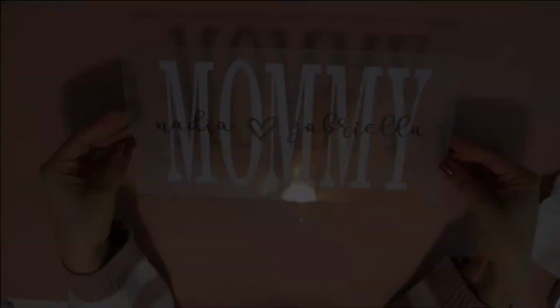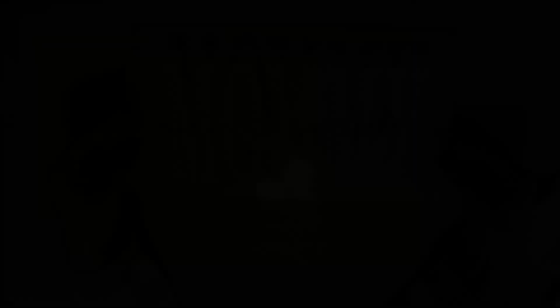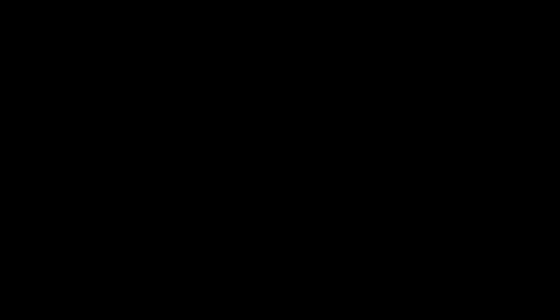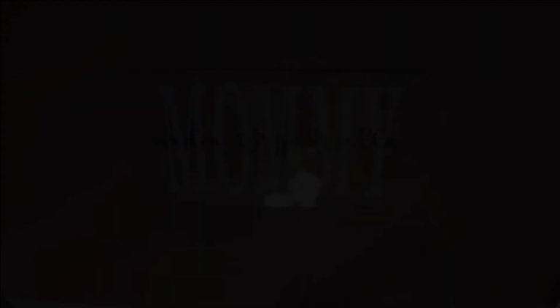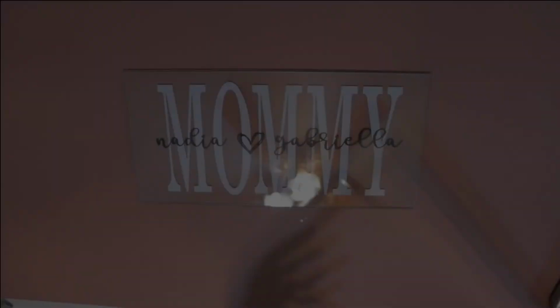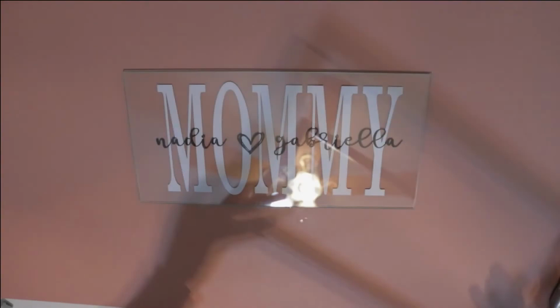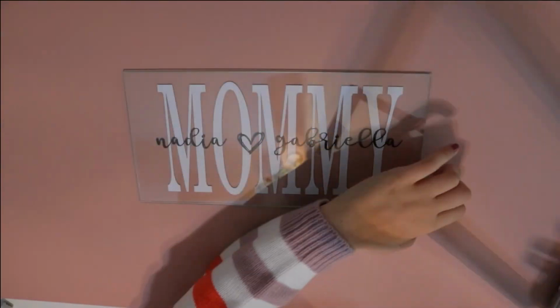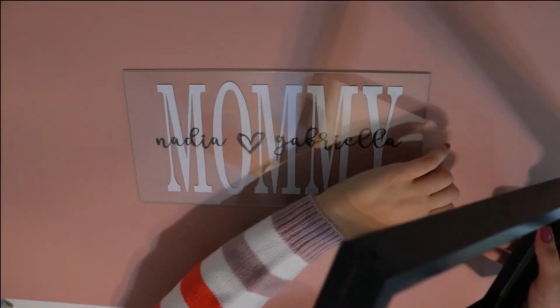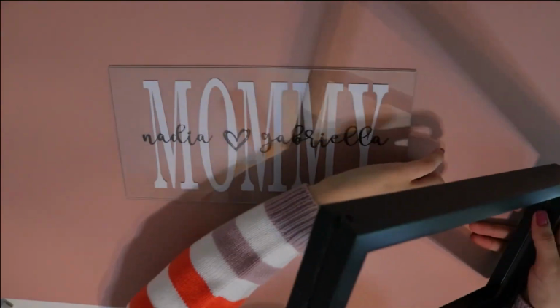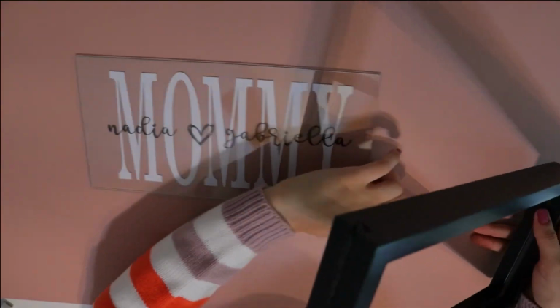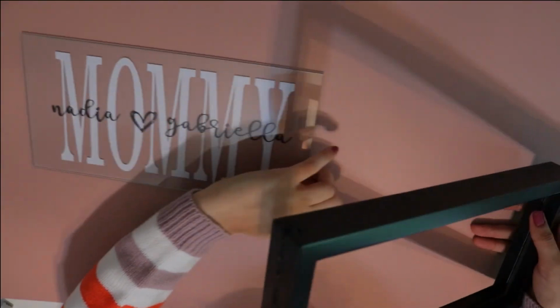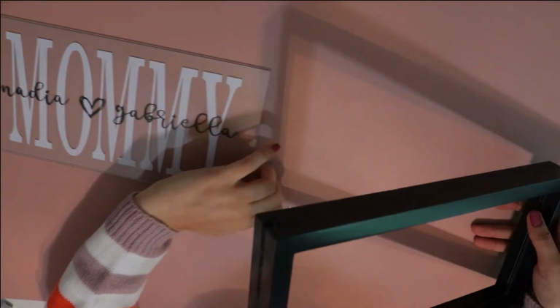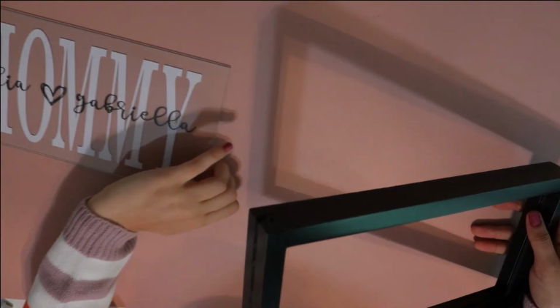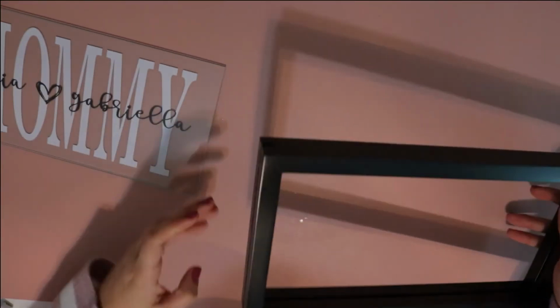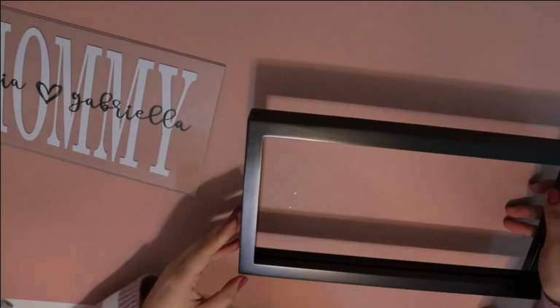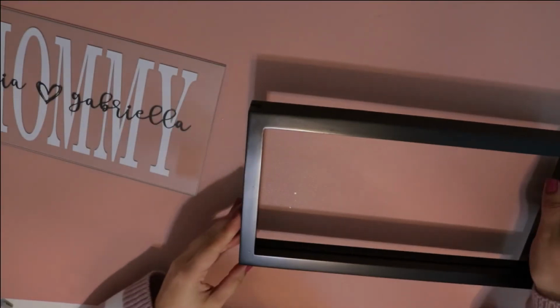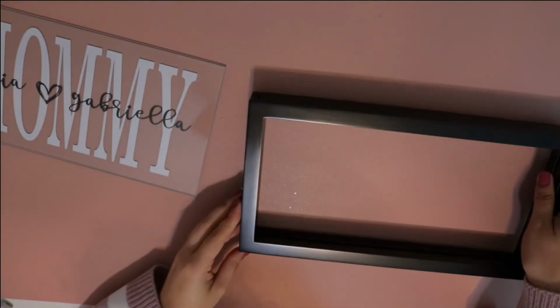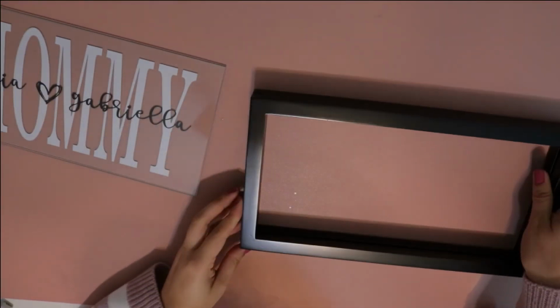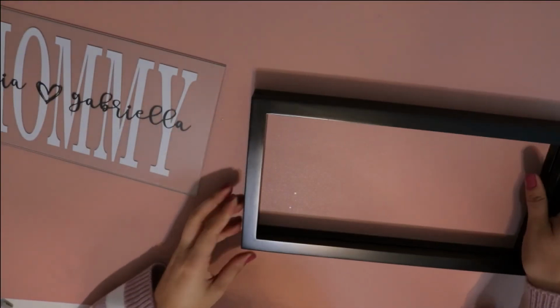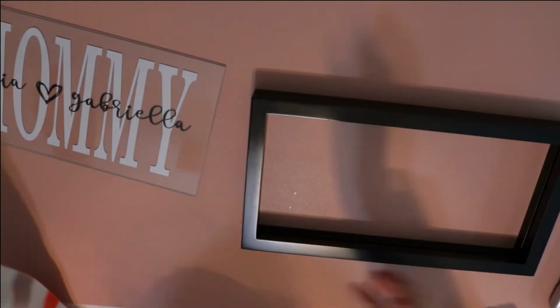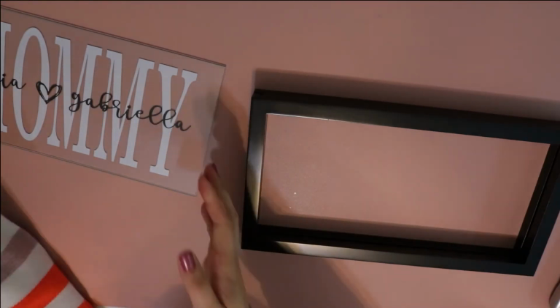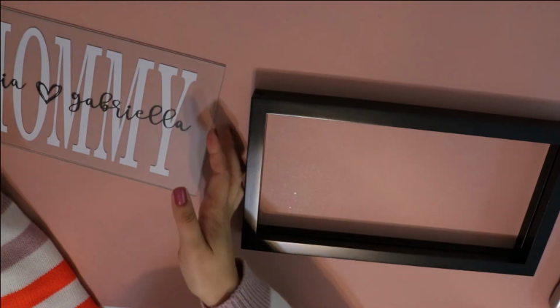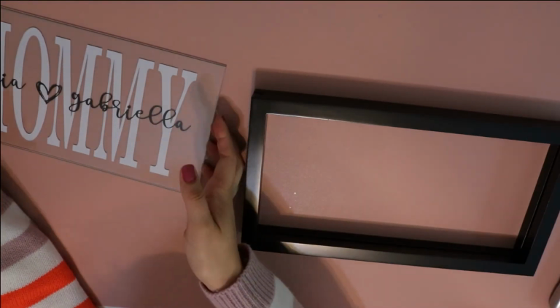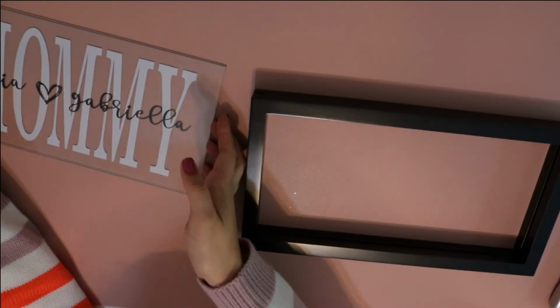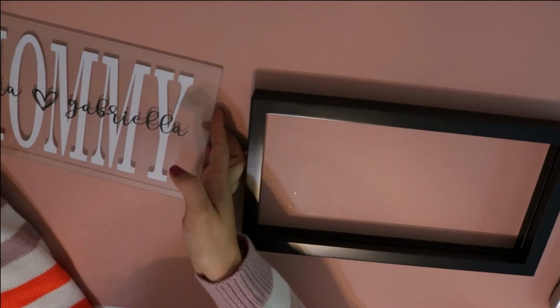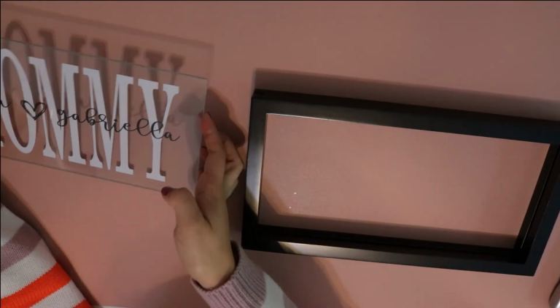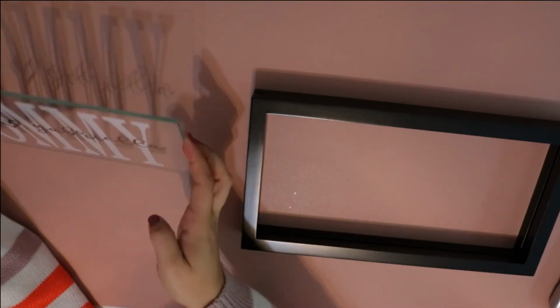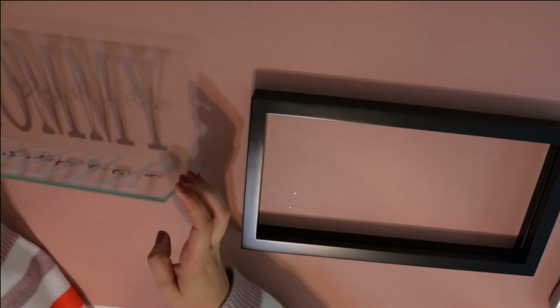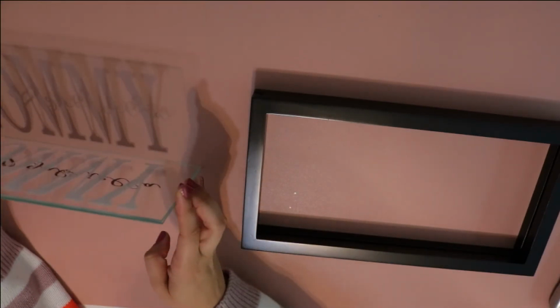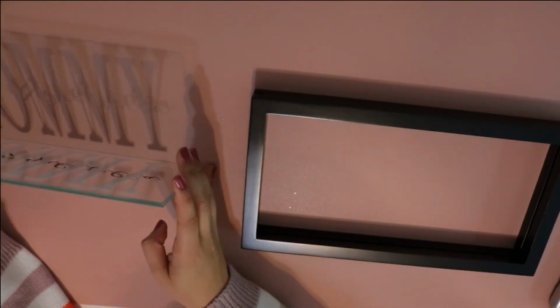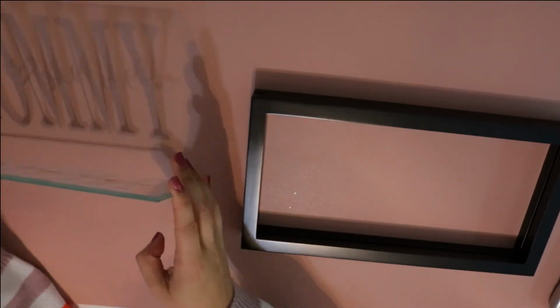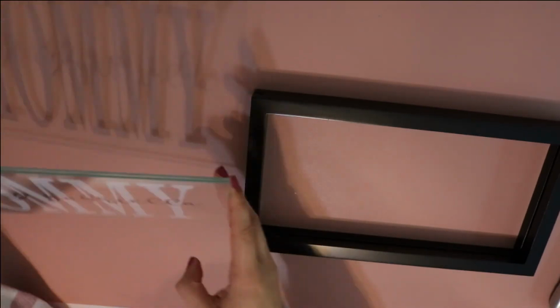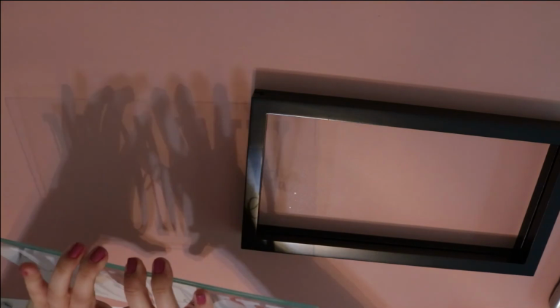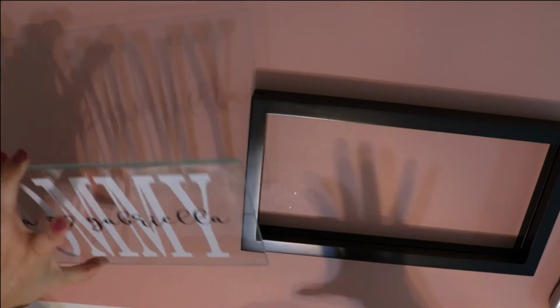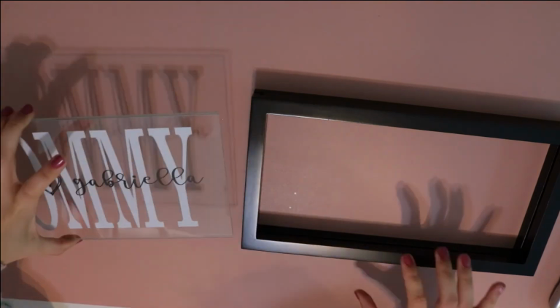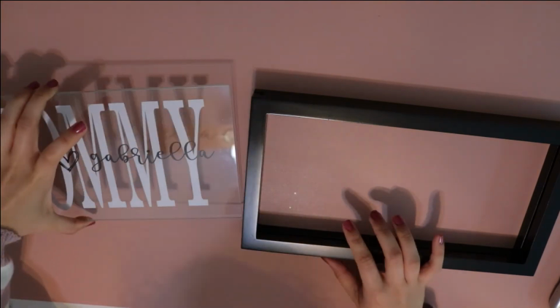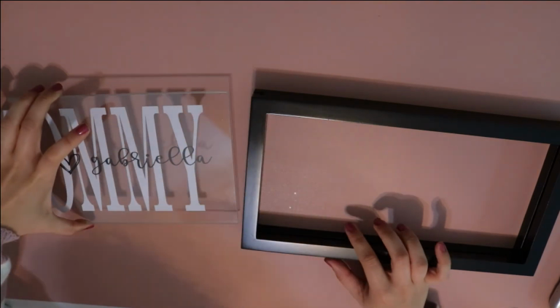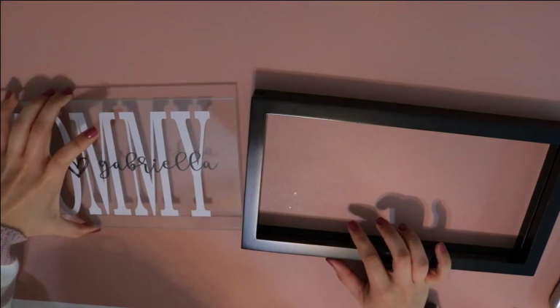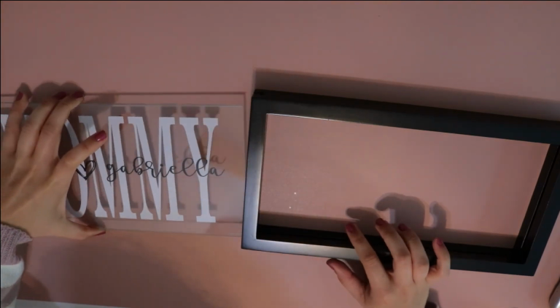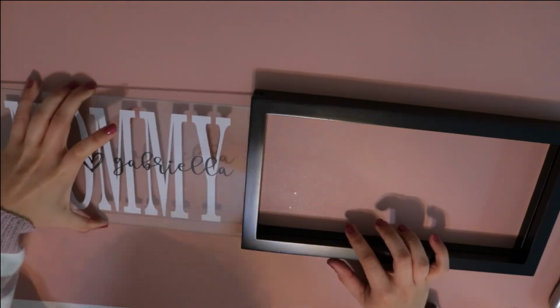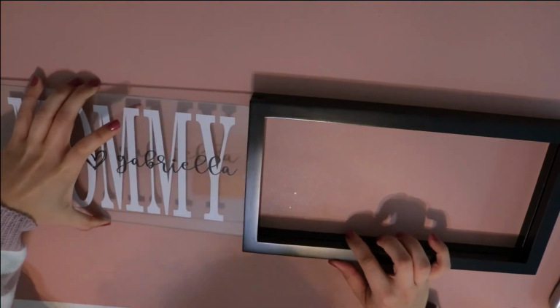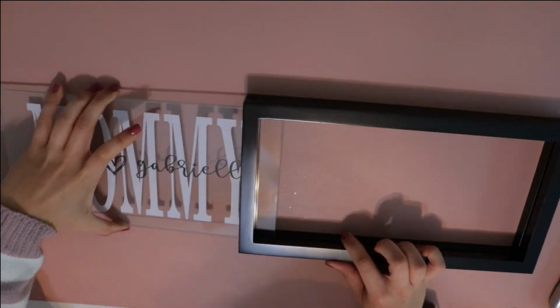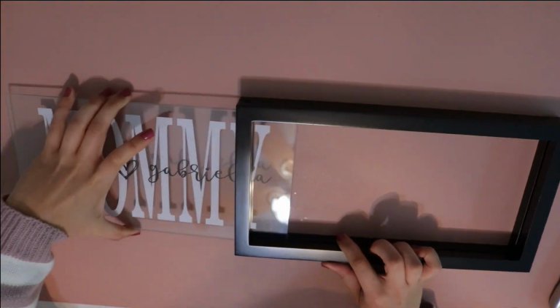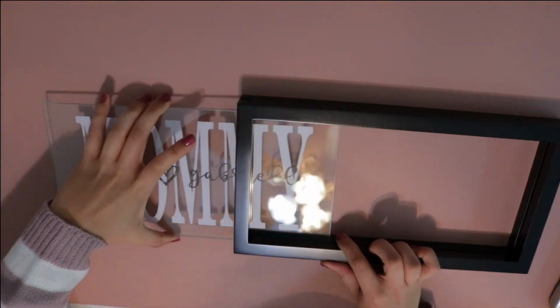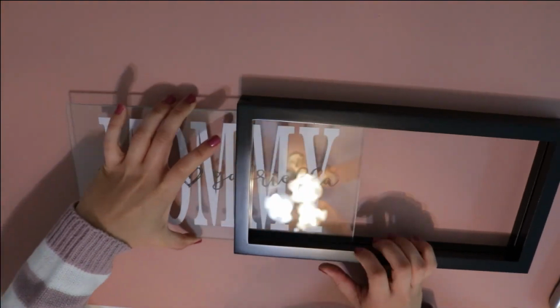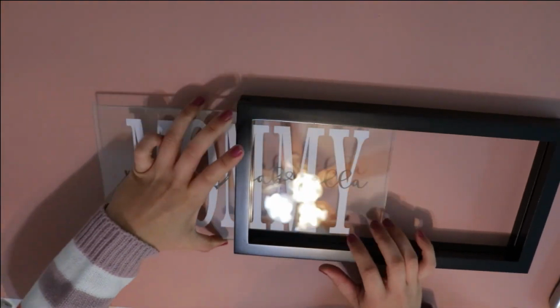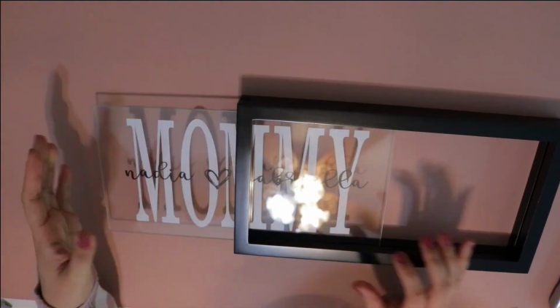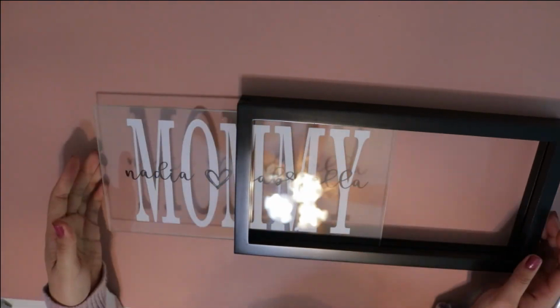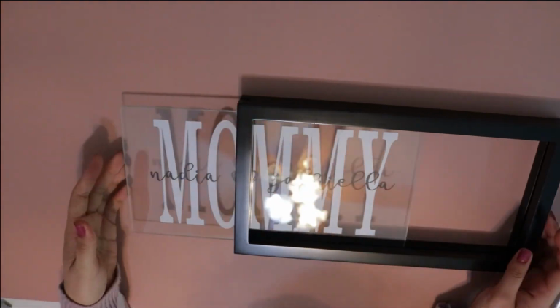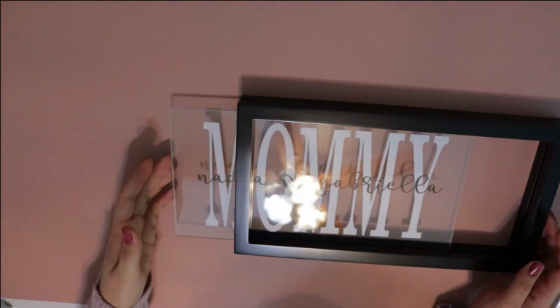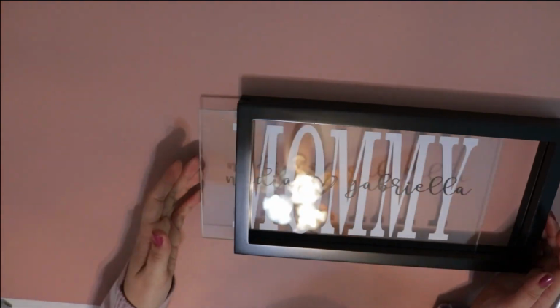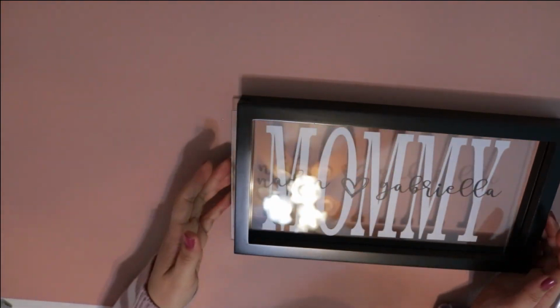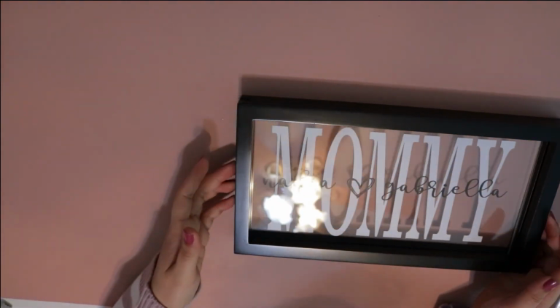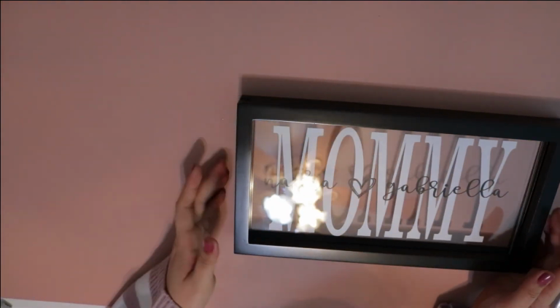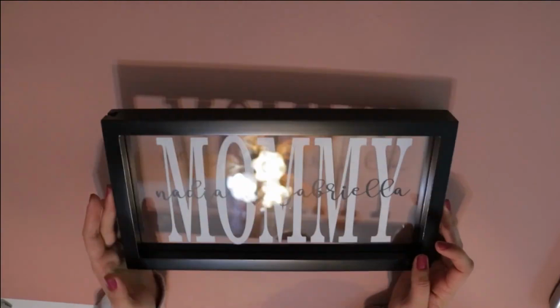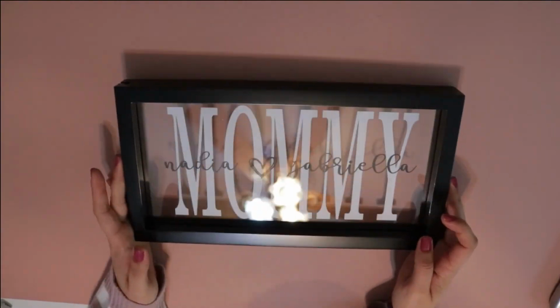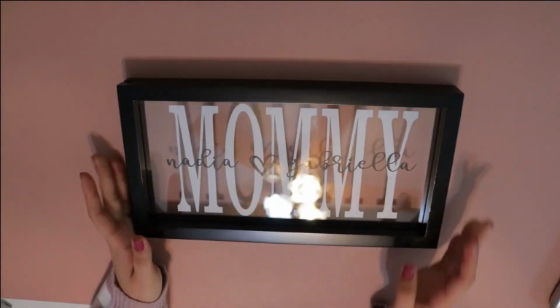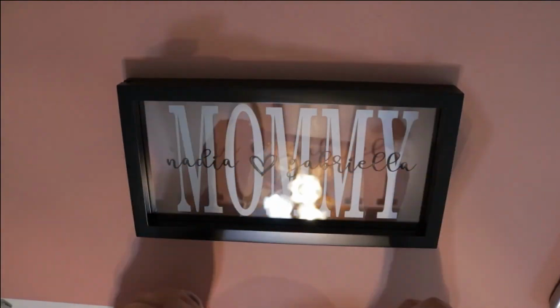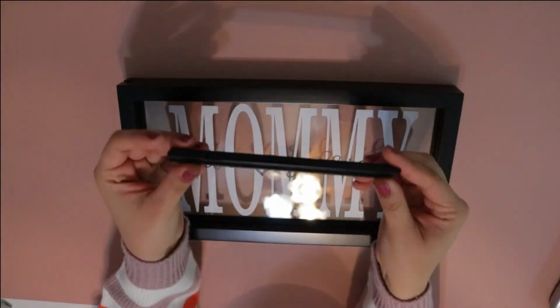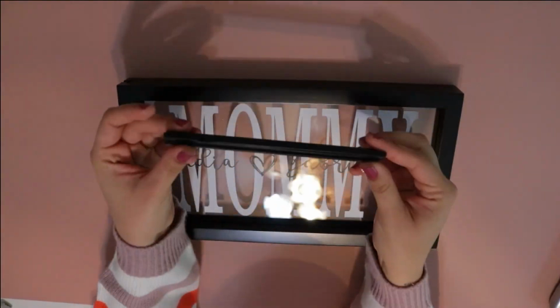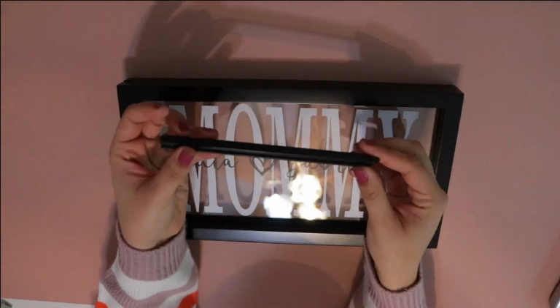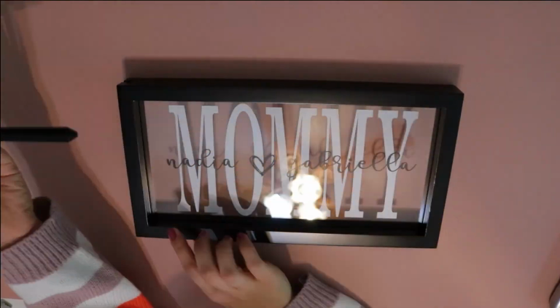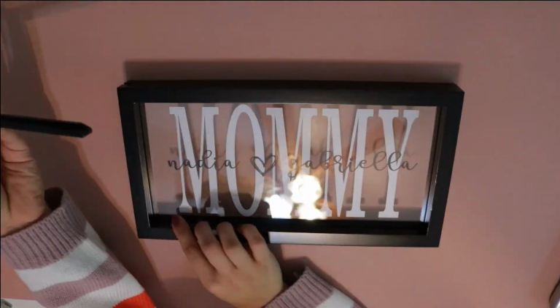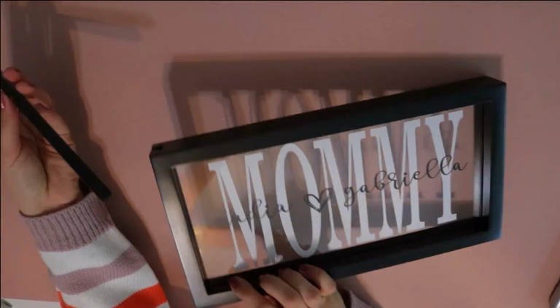Then you can go ahead and slide your glass back into the frame — and you did it! There's your finished product.